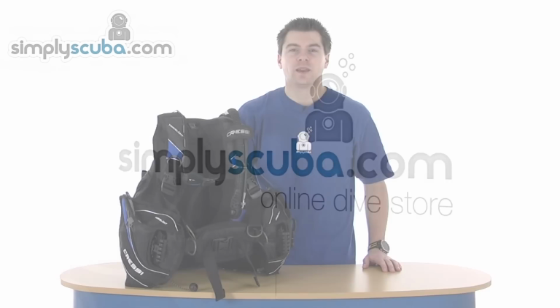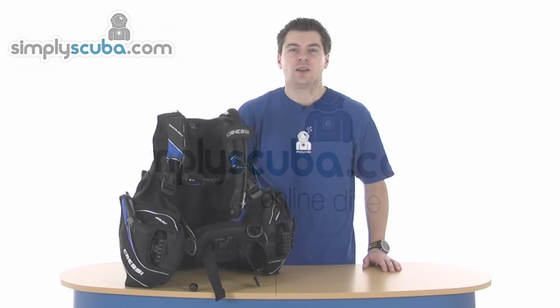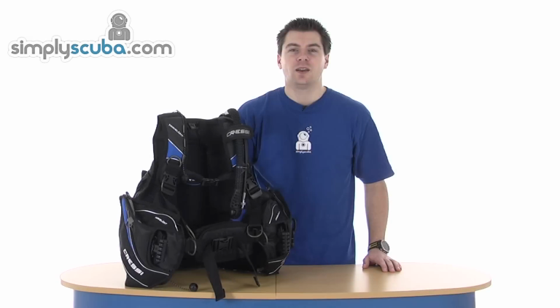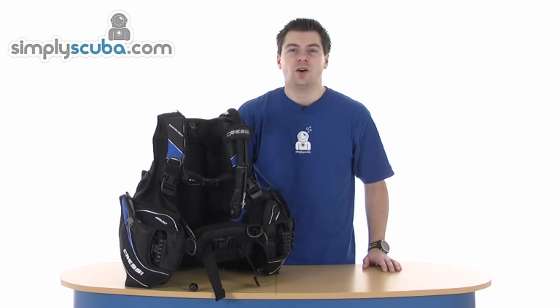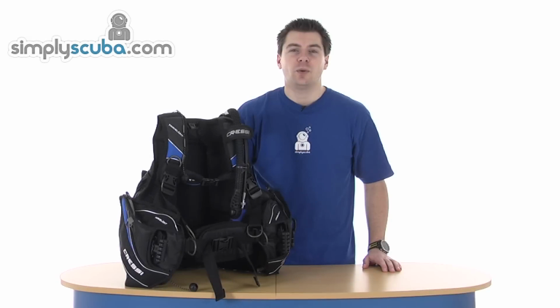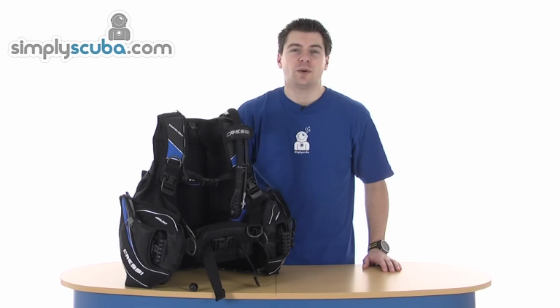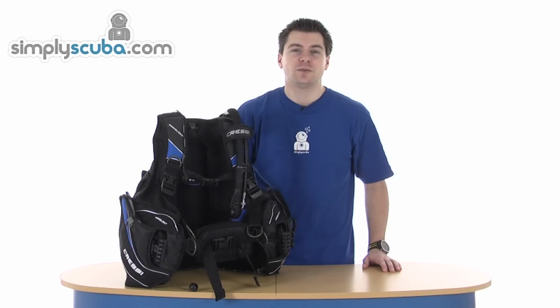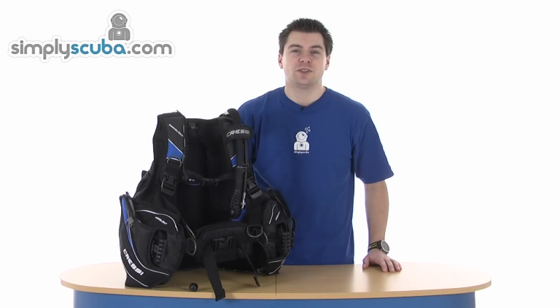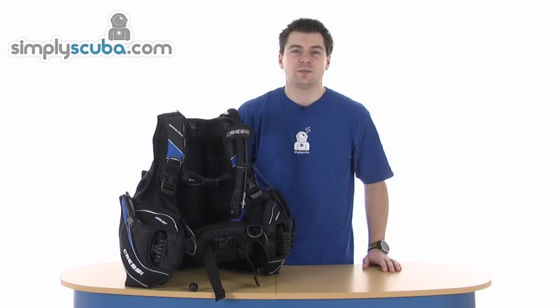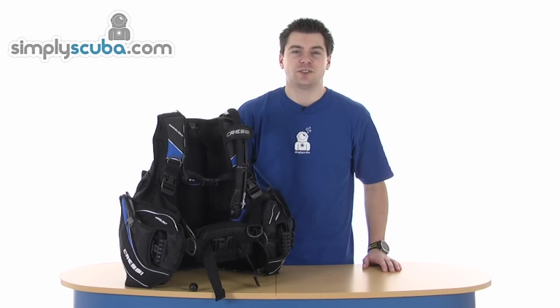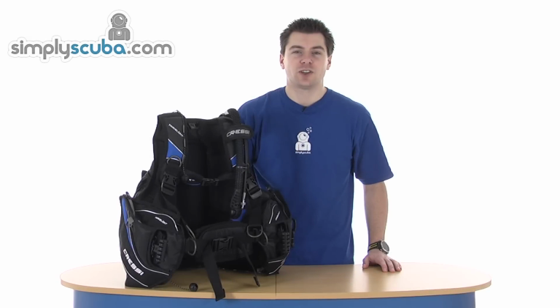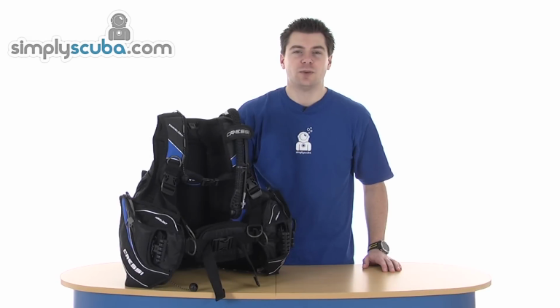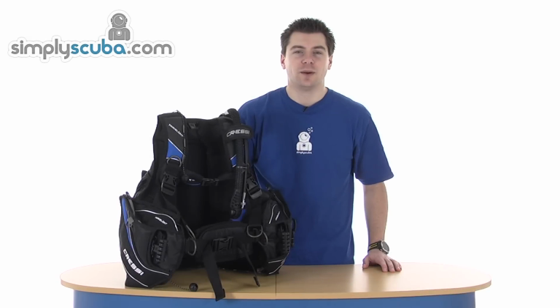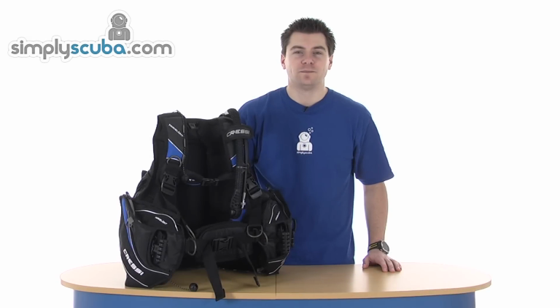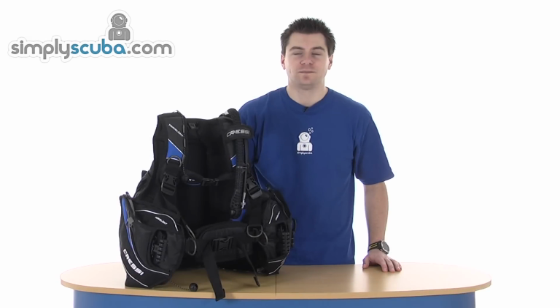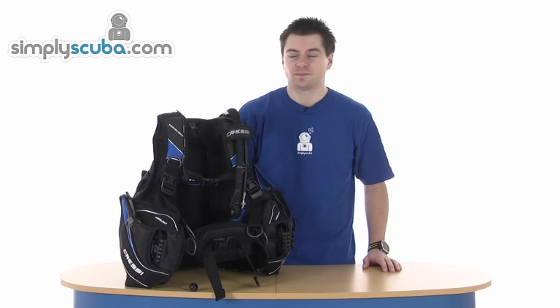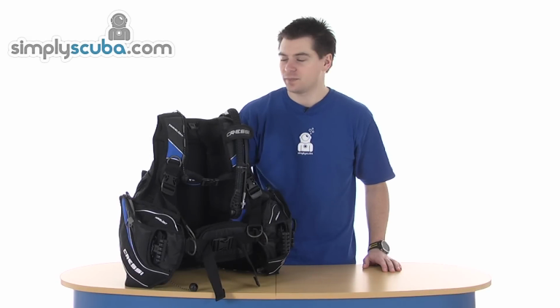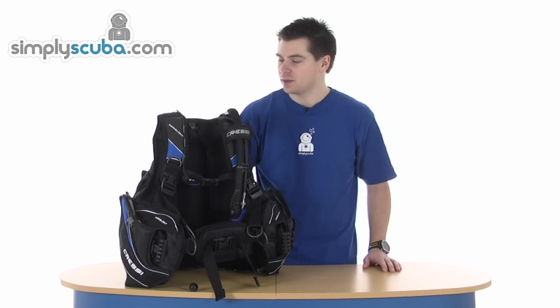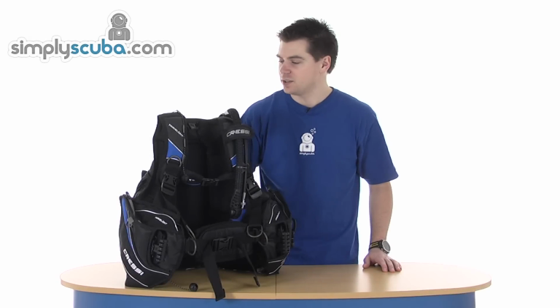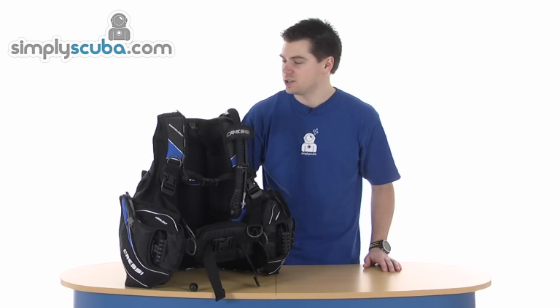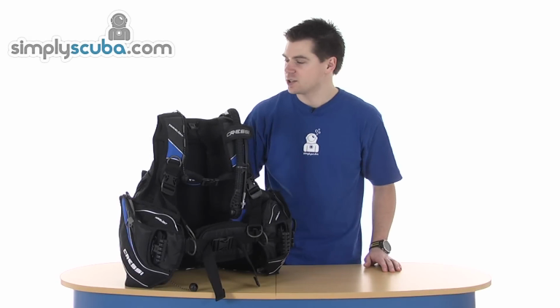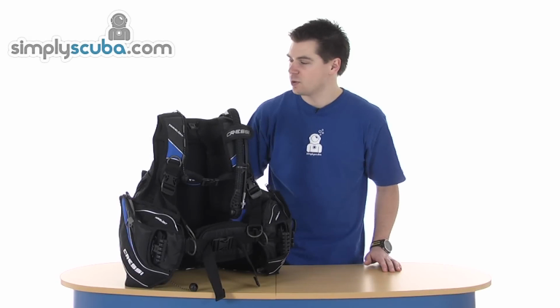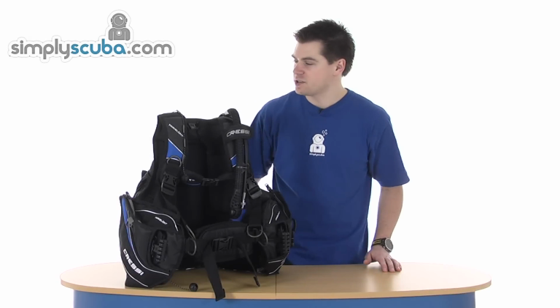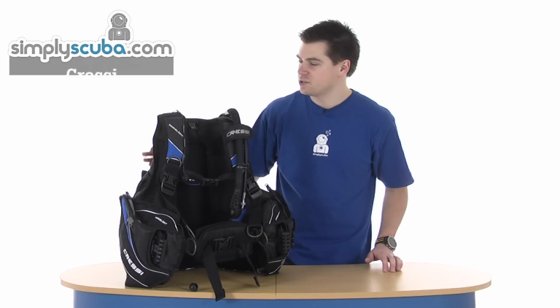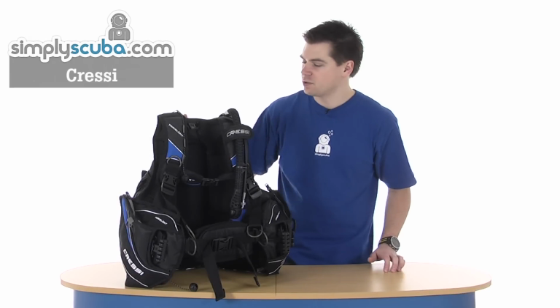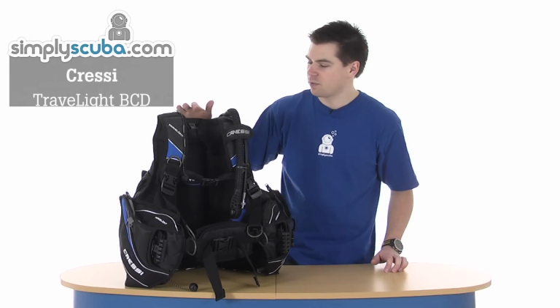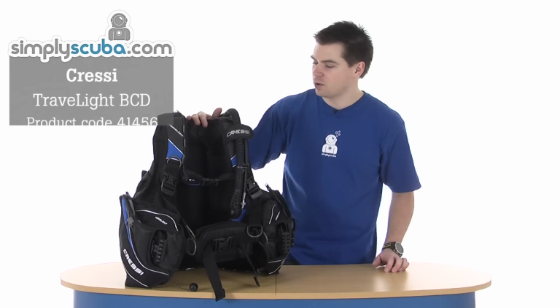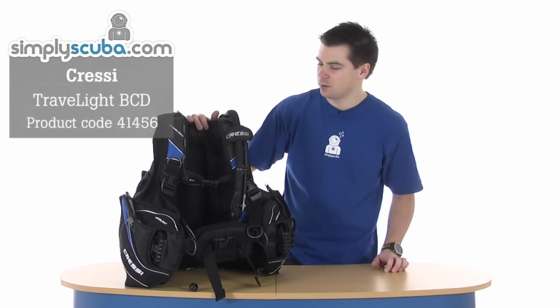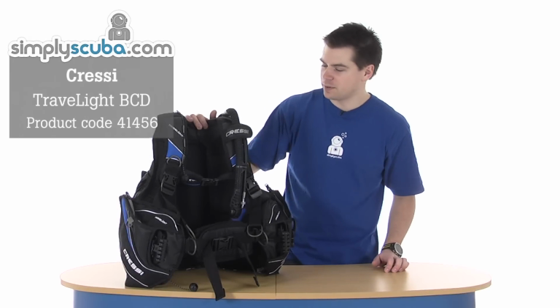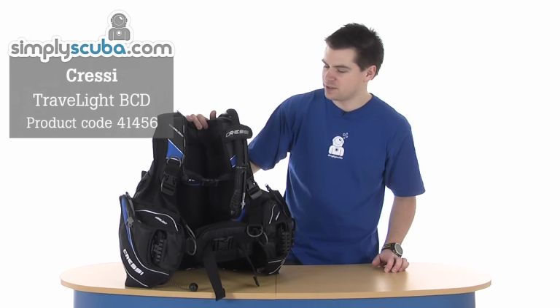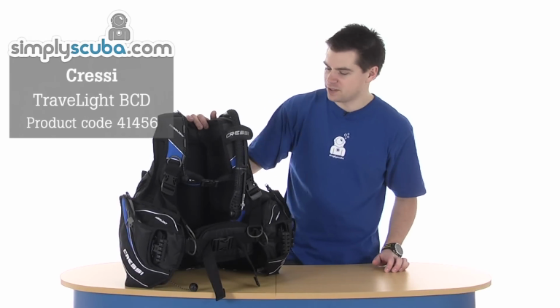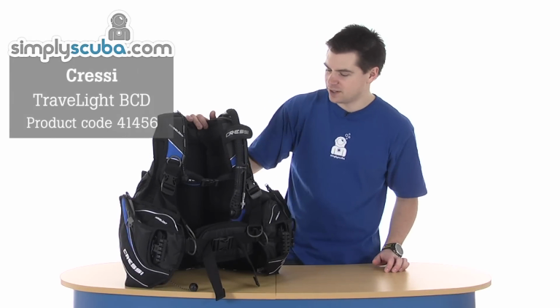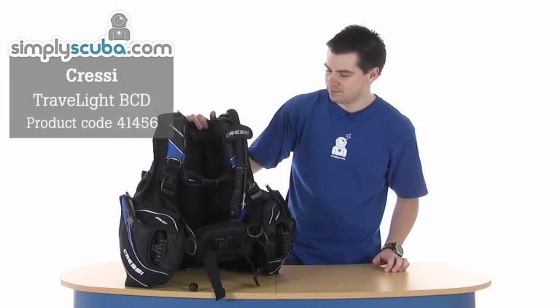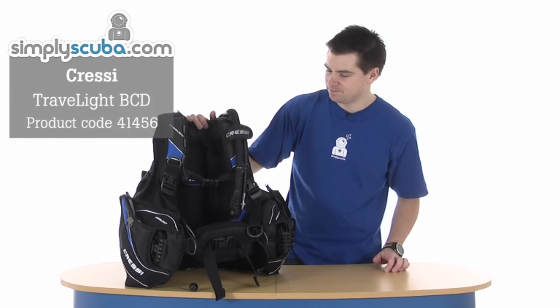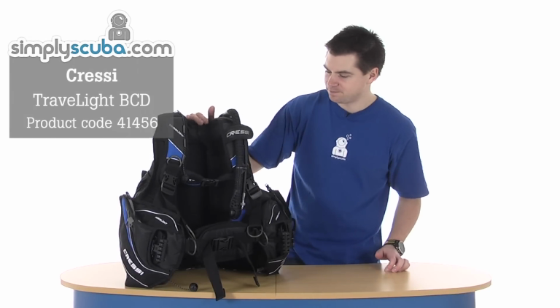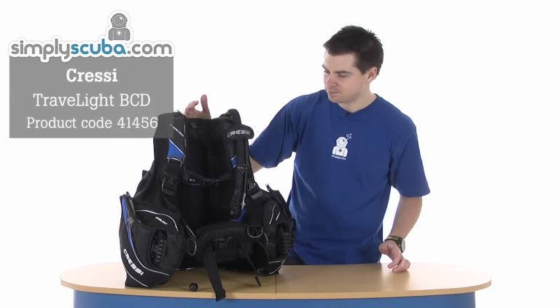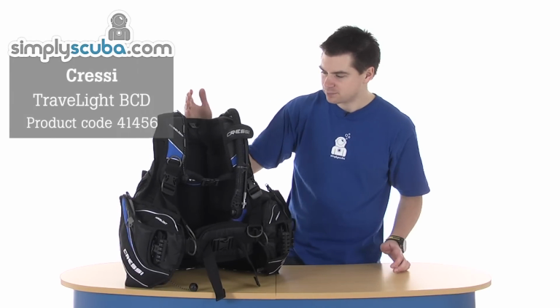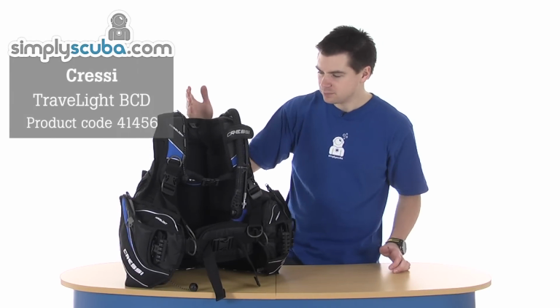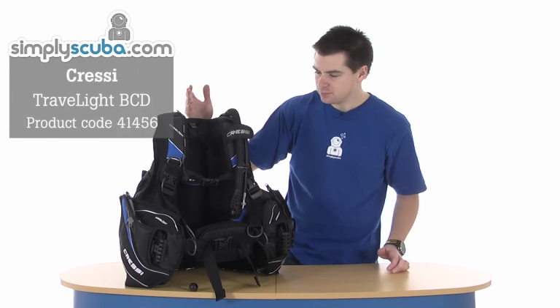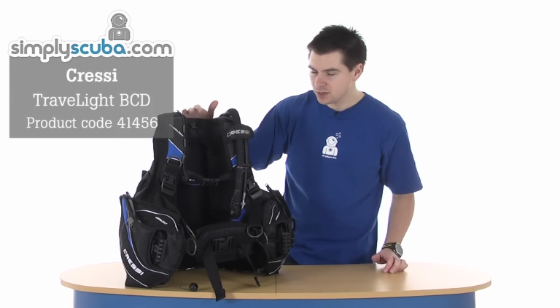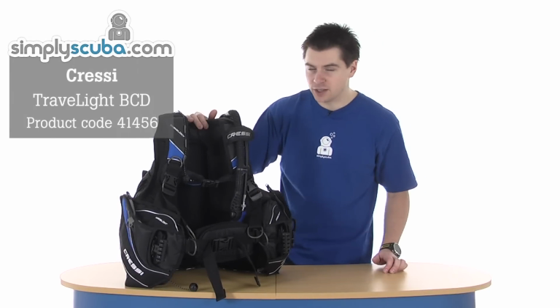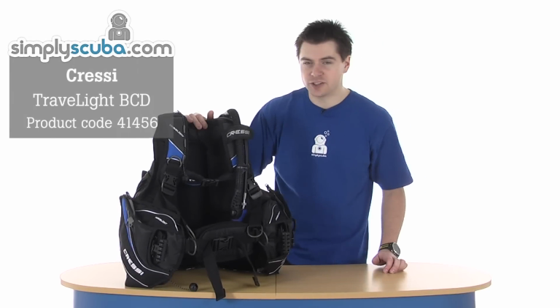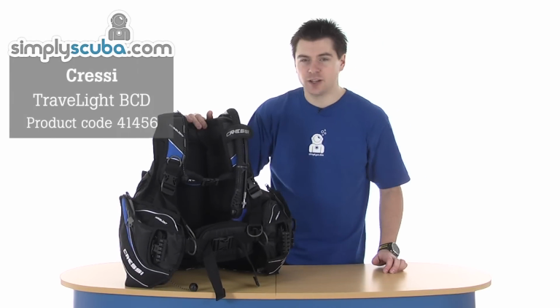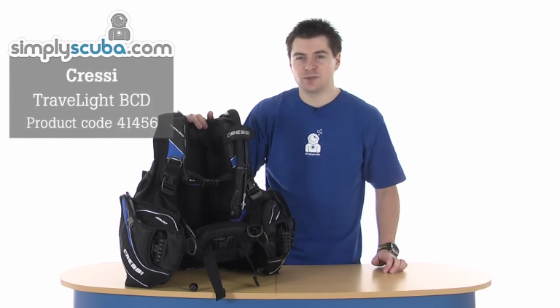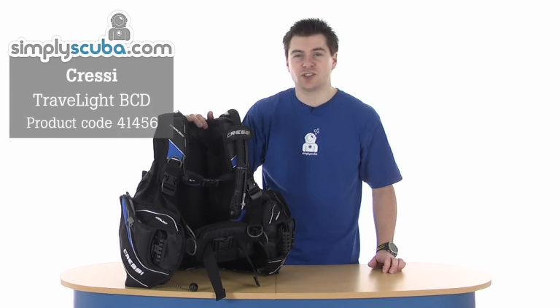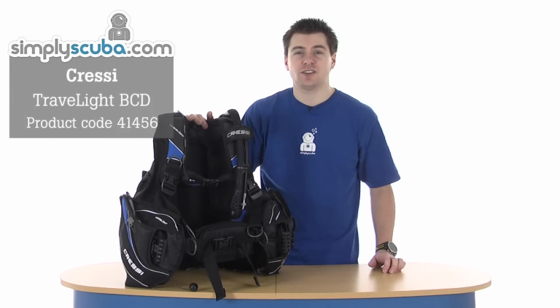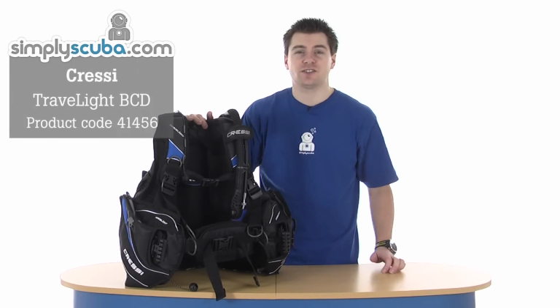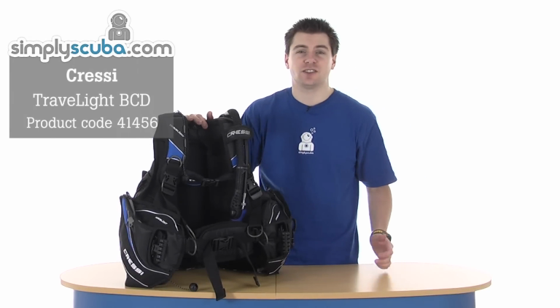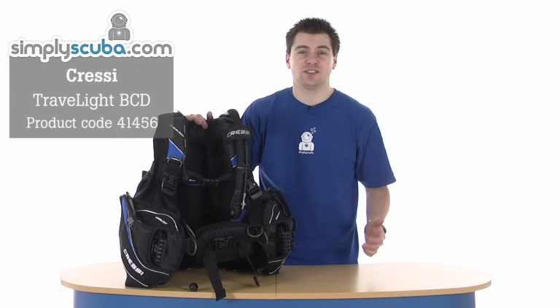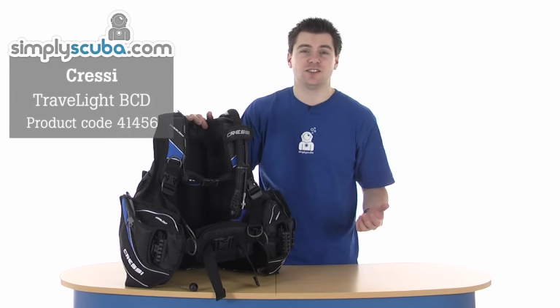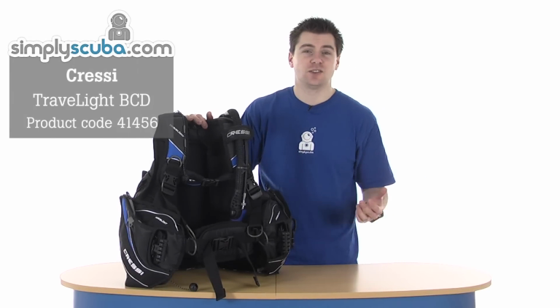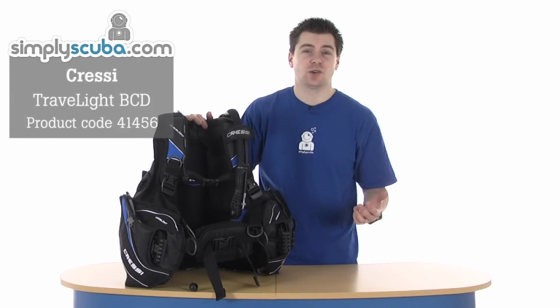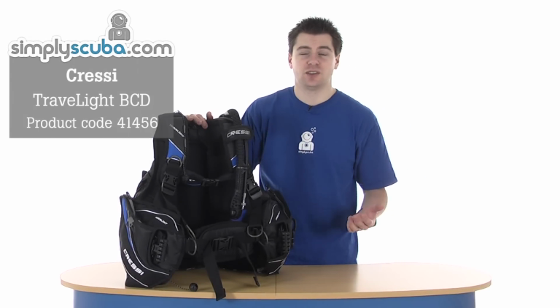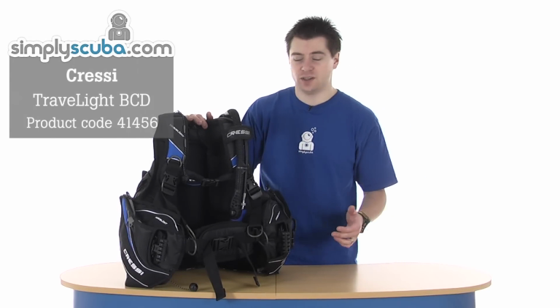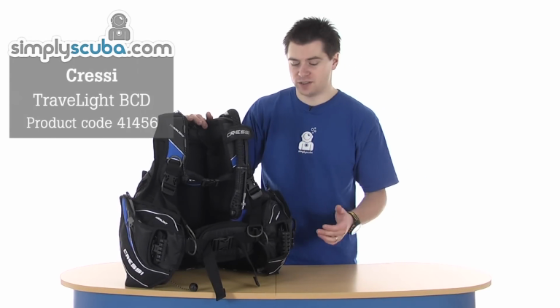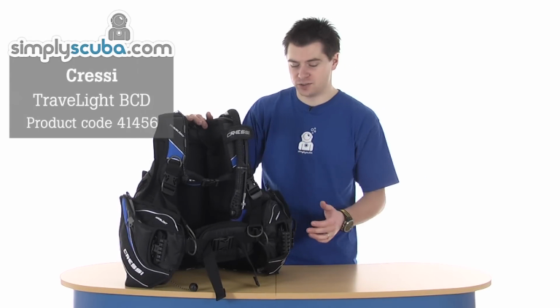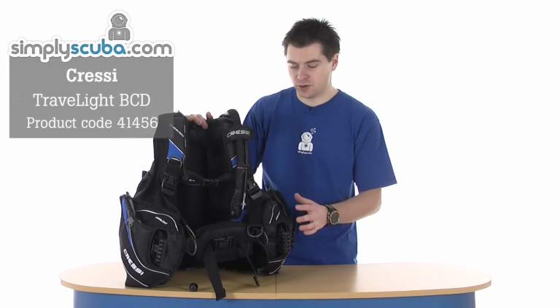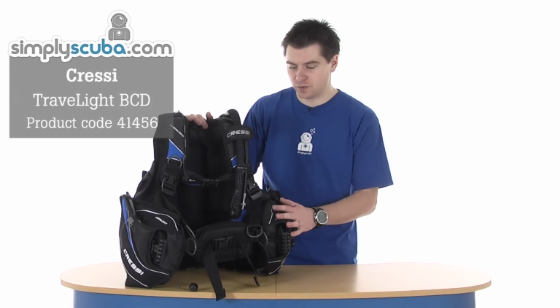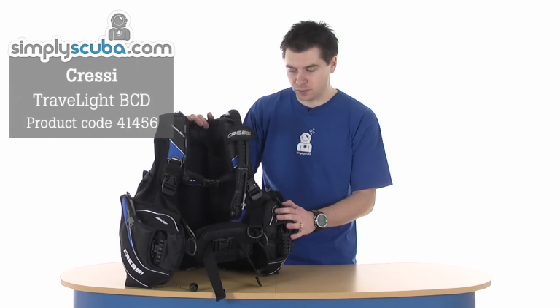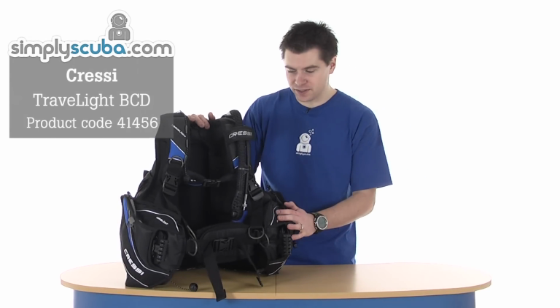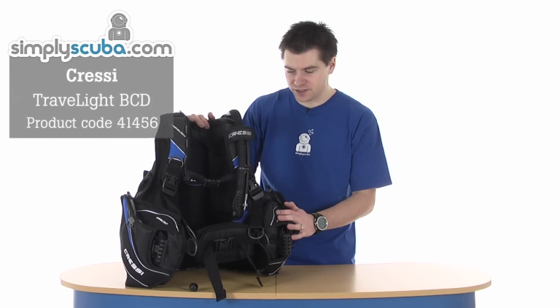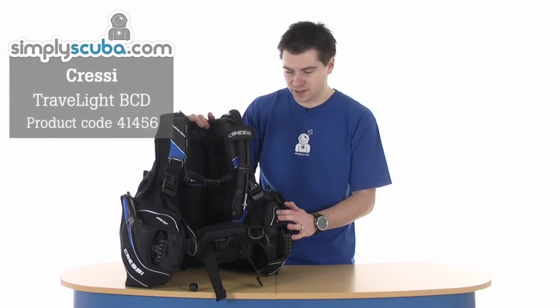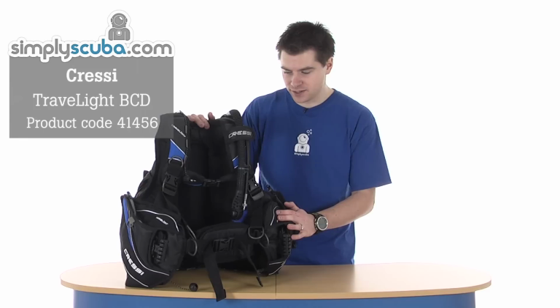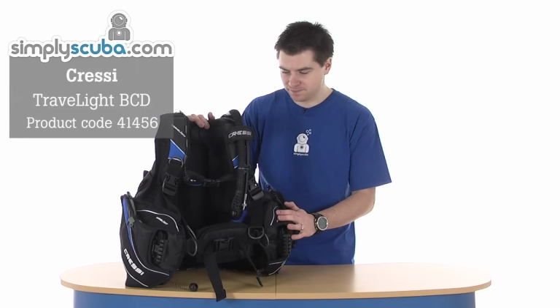Hi, welcome to Simply Scuba. This is the Cressi Trafalite BCD. As the name suggests, it's designed as a travel BCD.